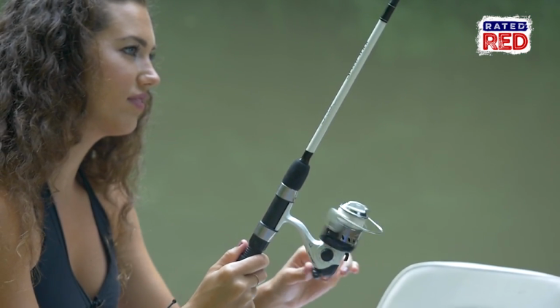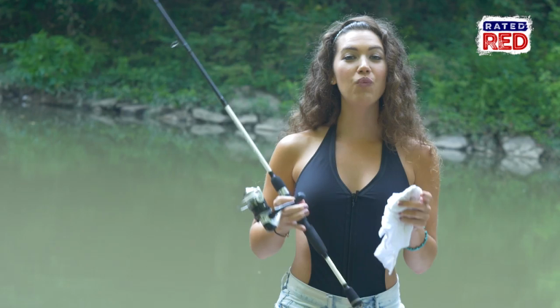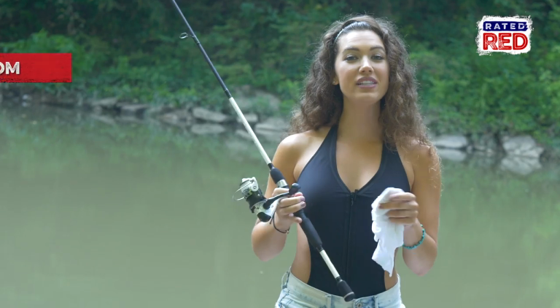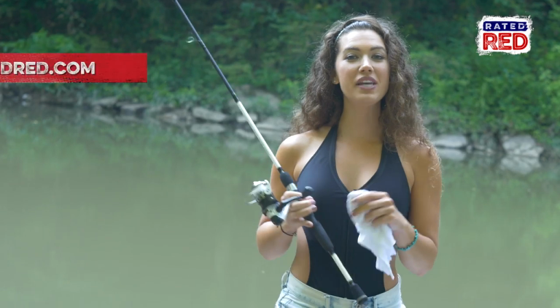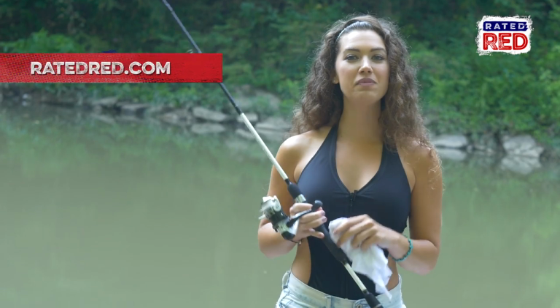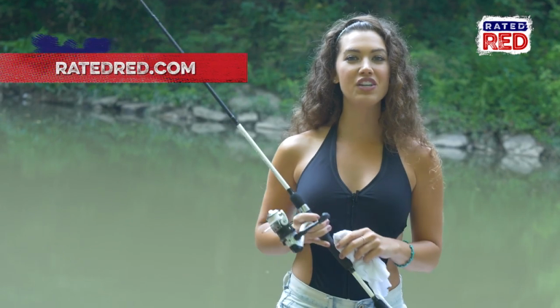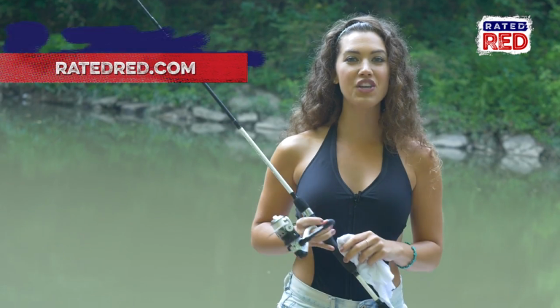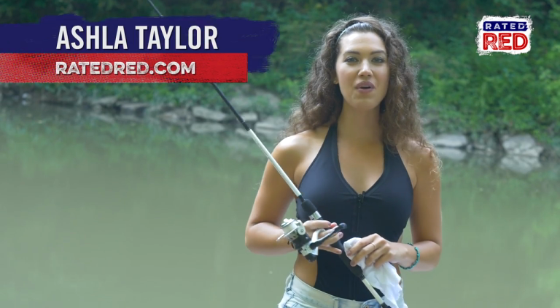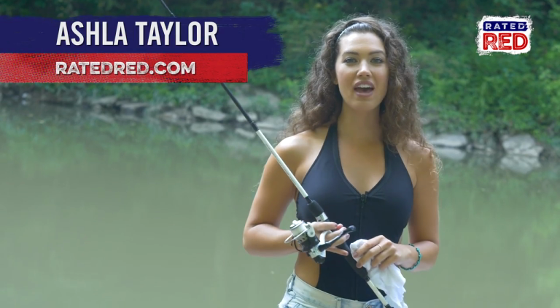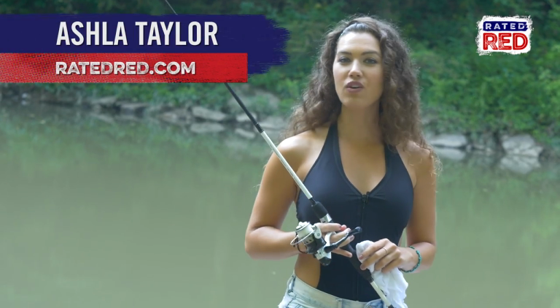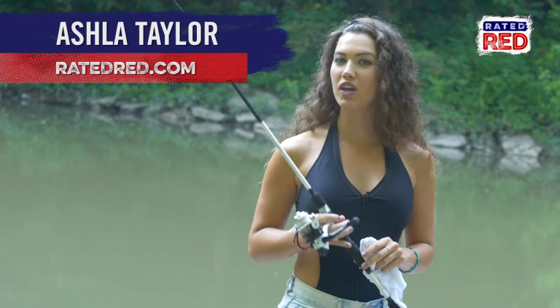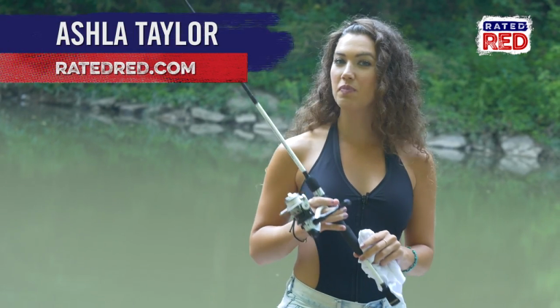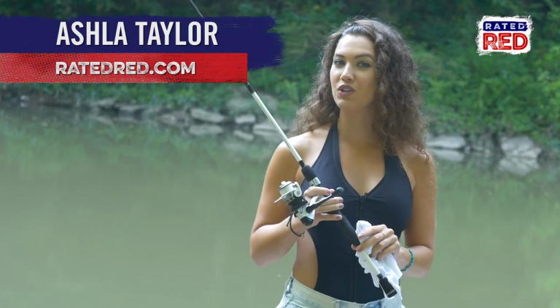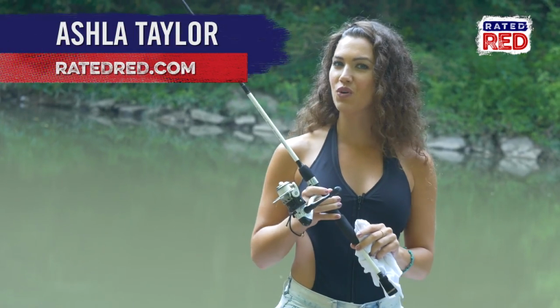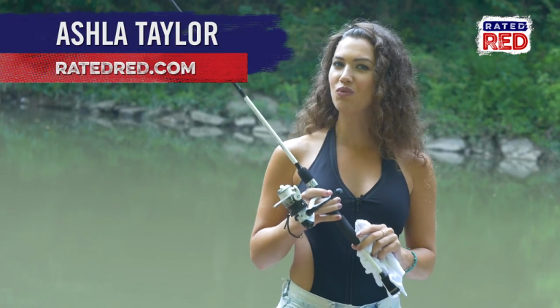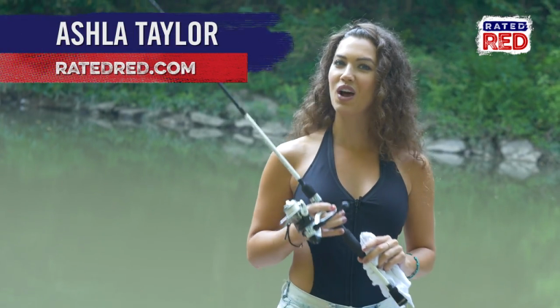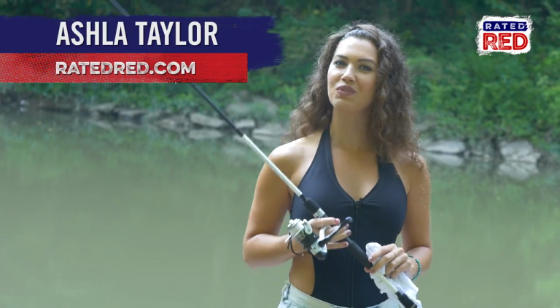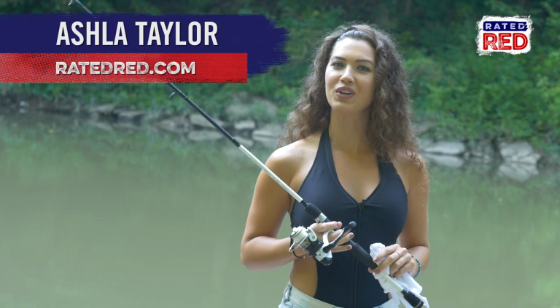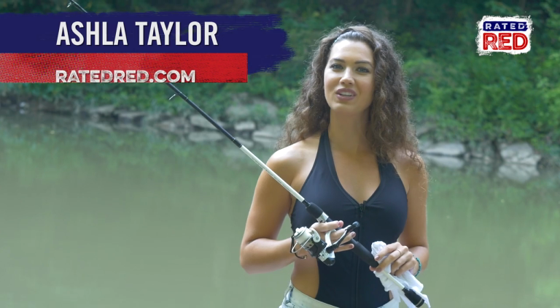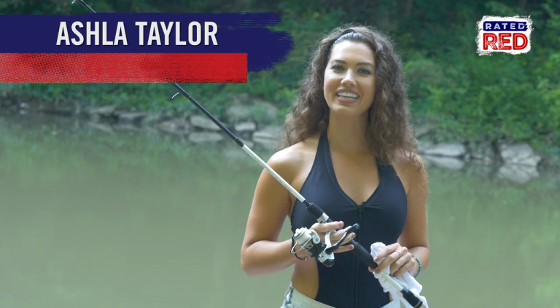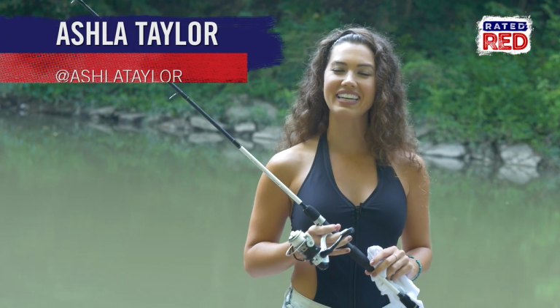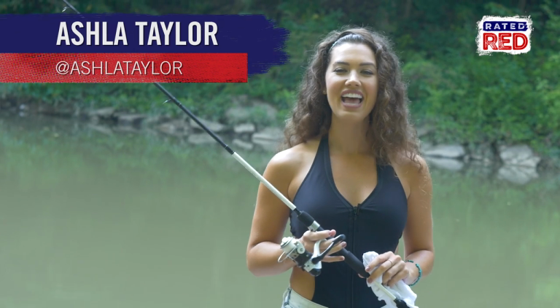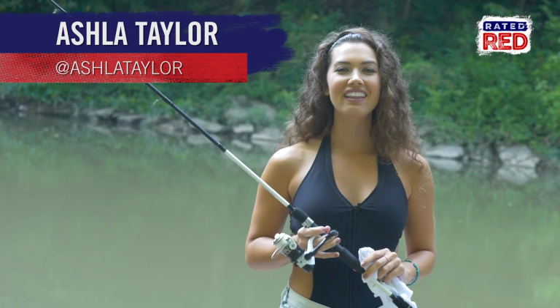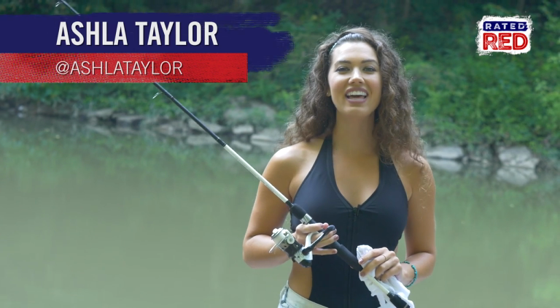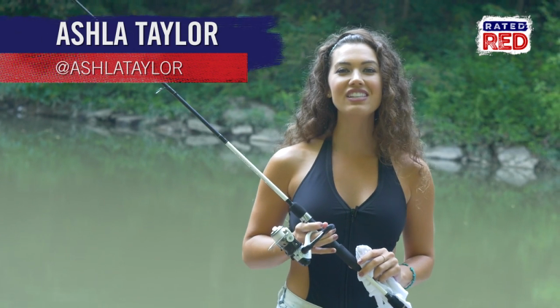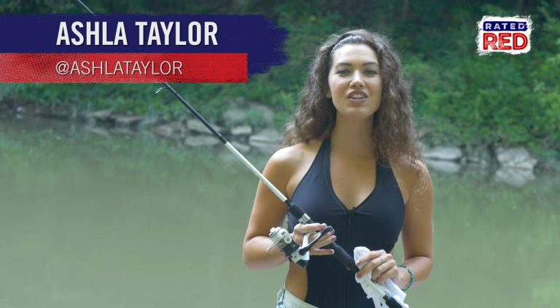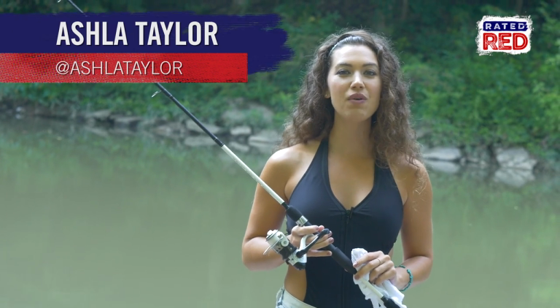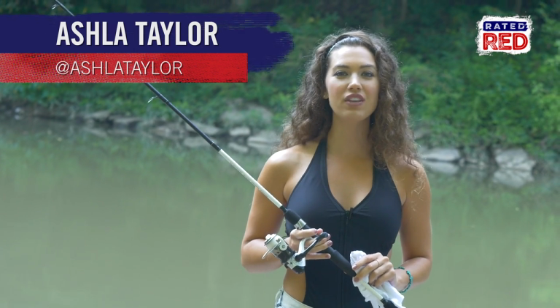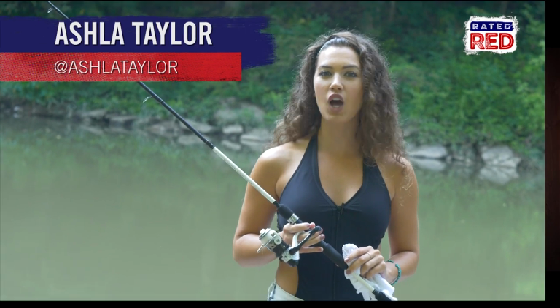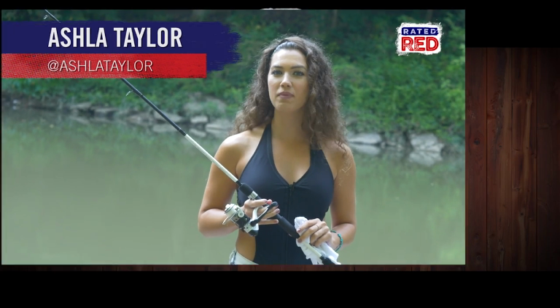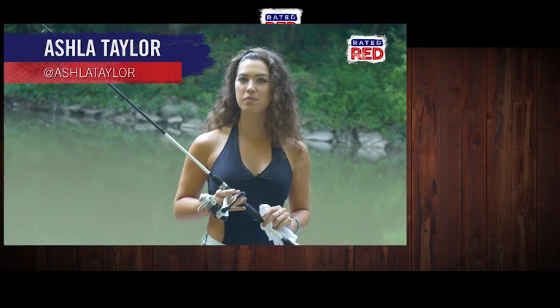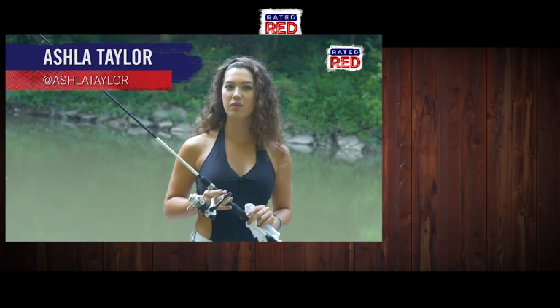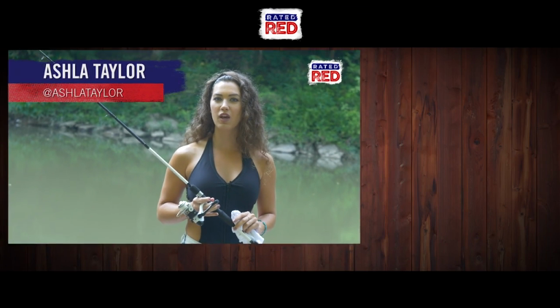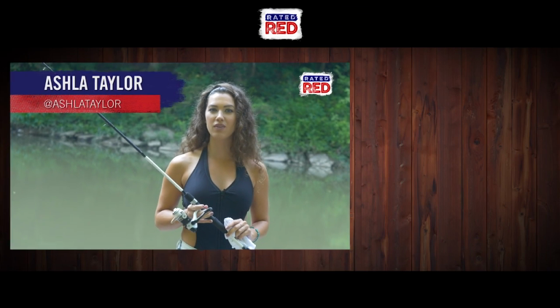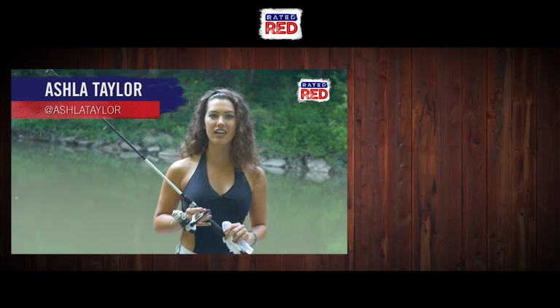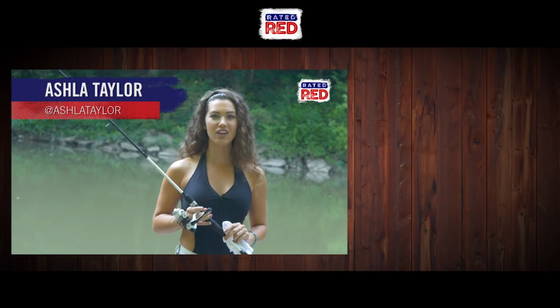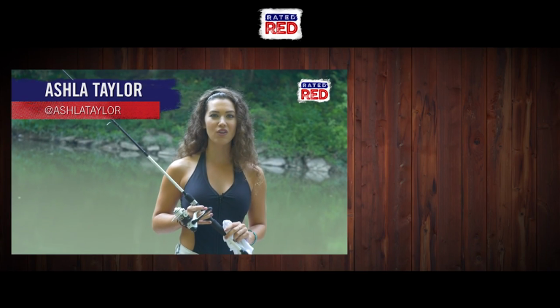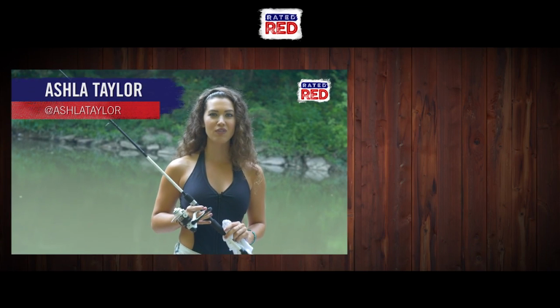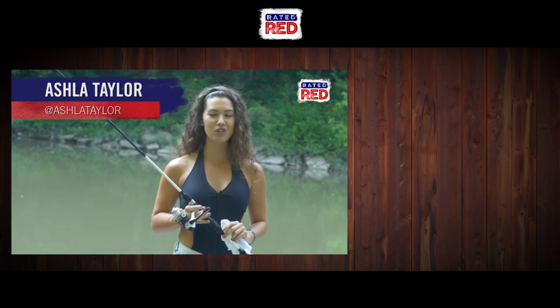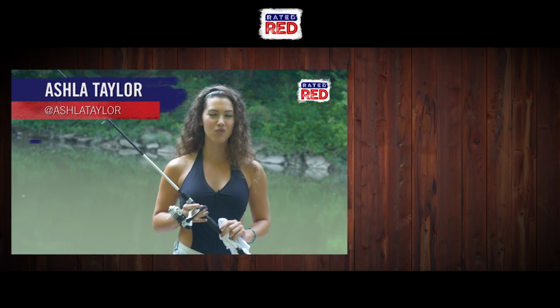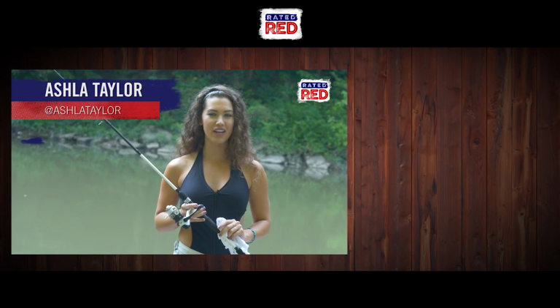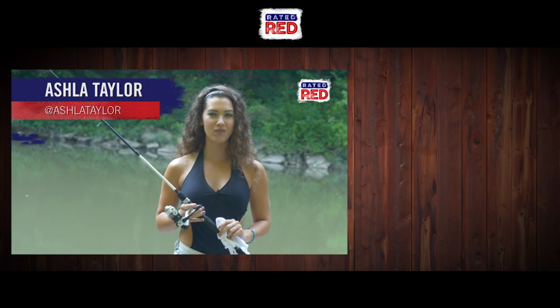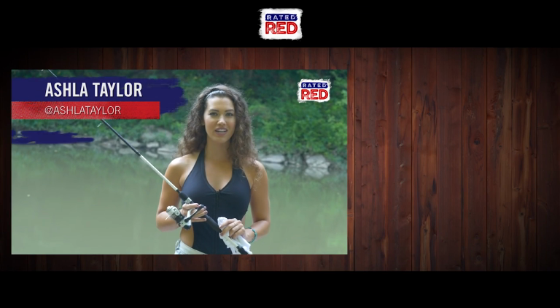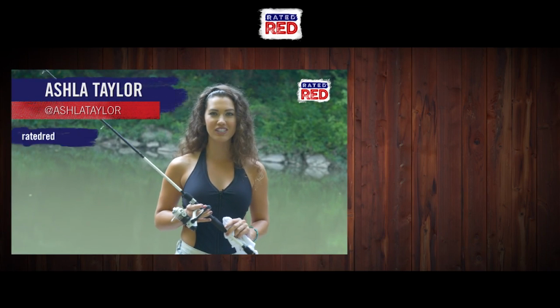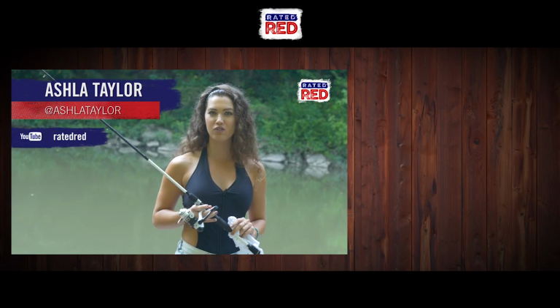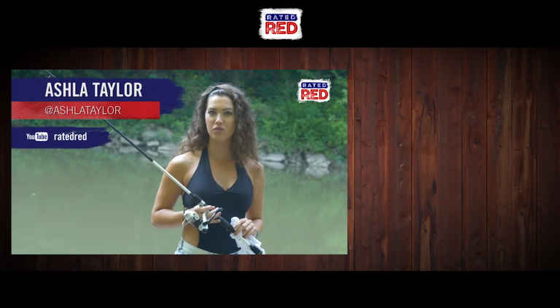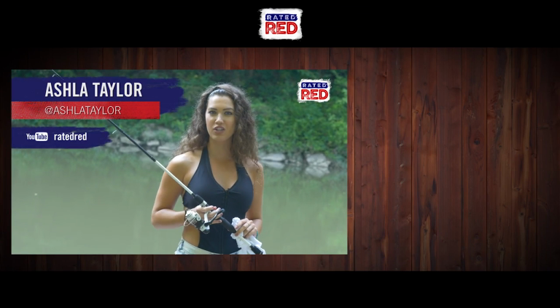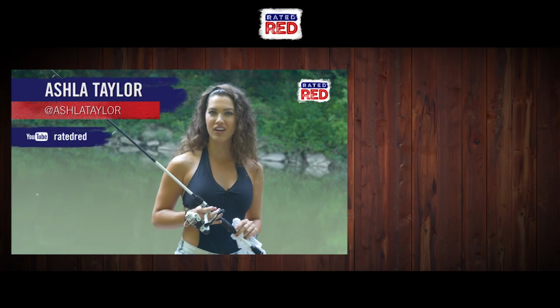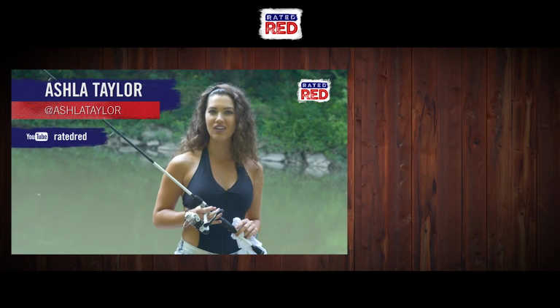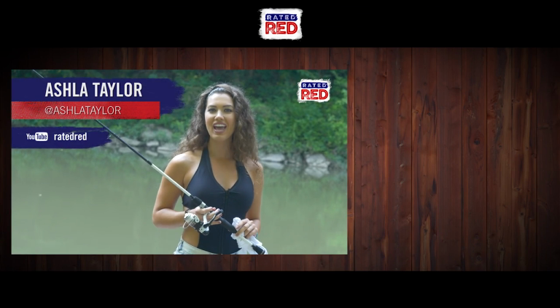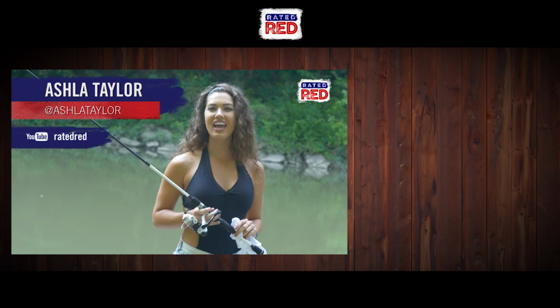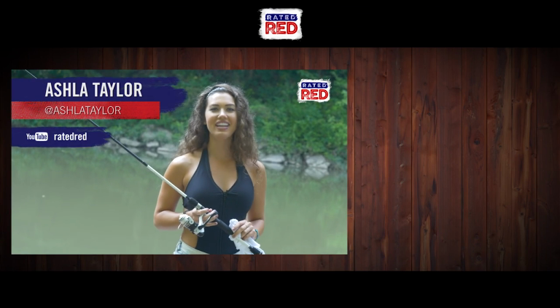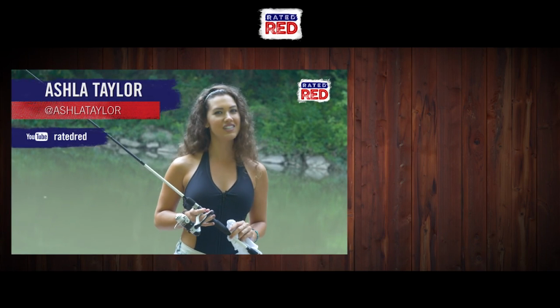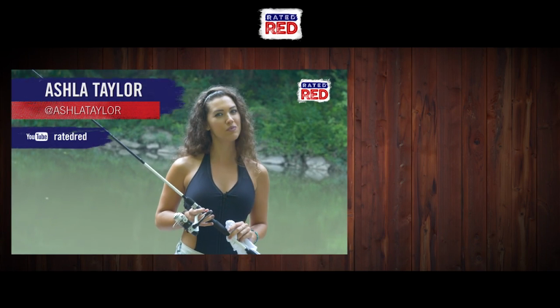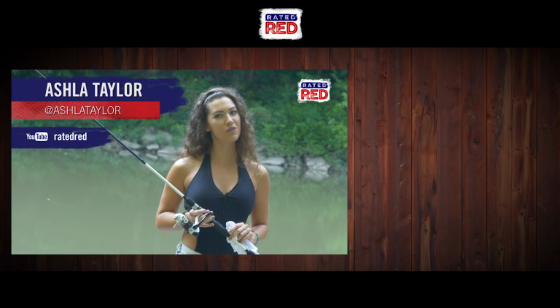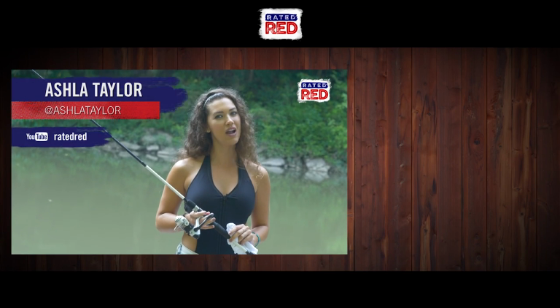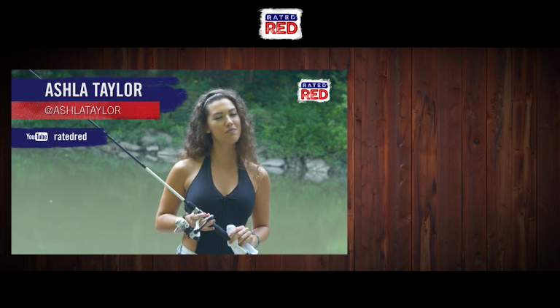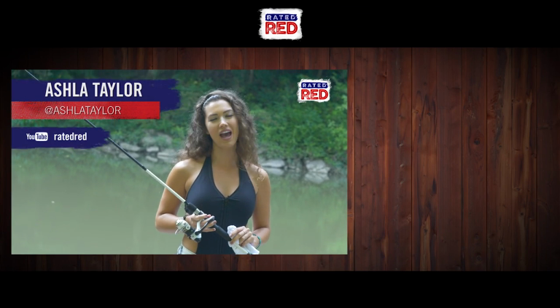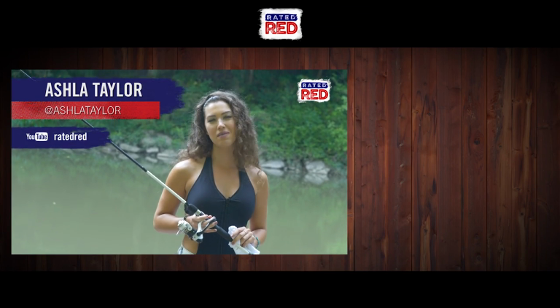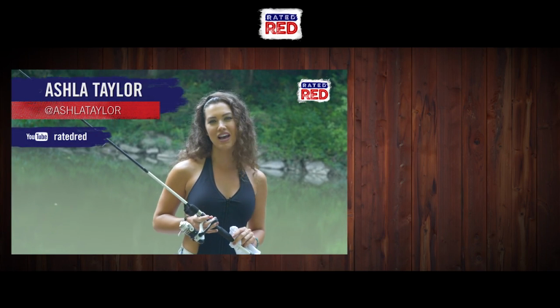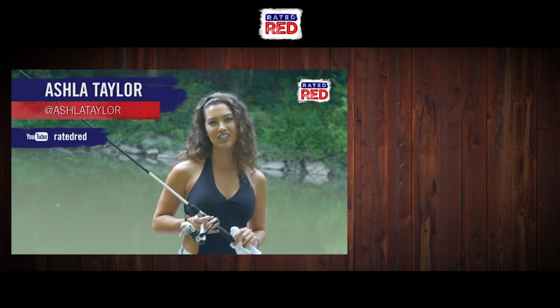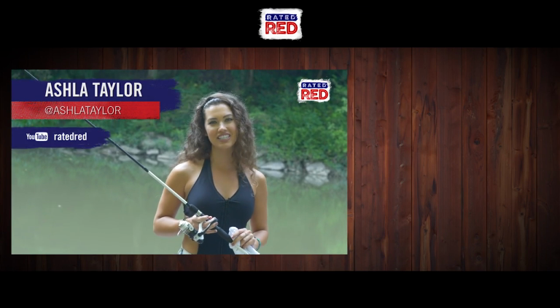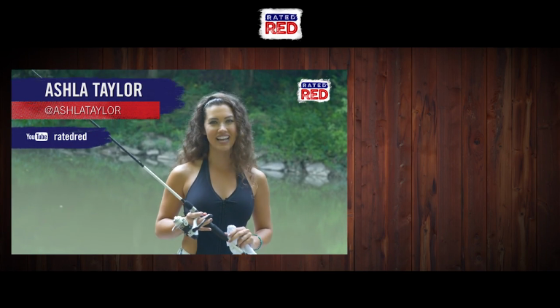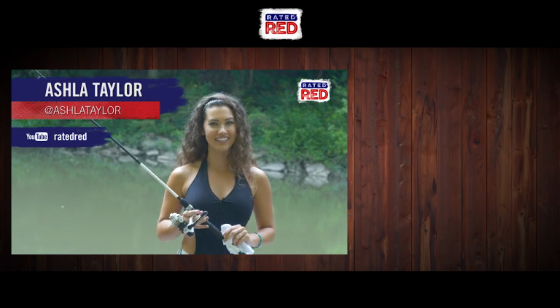What tips do you have on keeping your rod and reel clean? Let us know in the comments below and then head on over to Rated Red's YouTube channel and hit subscribe. I'm Ashla Taylor.